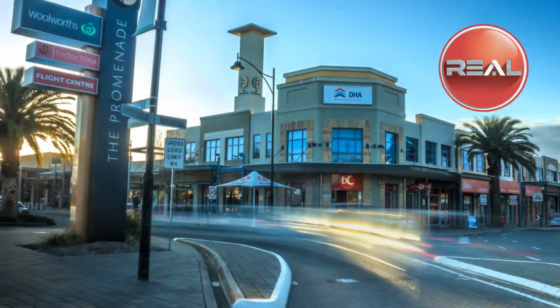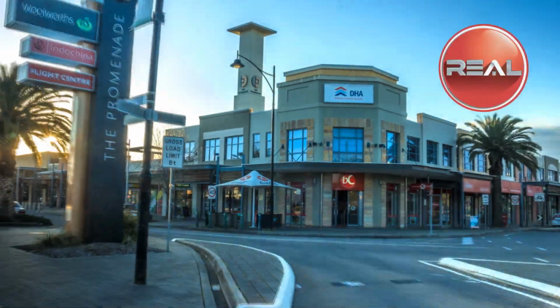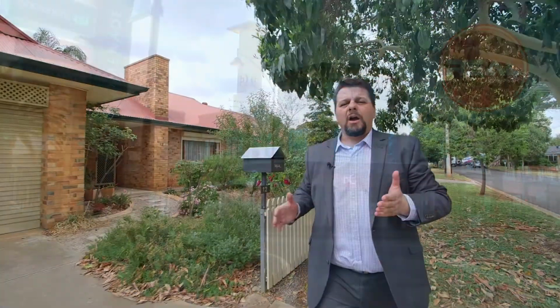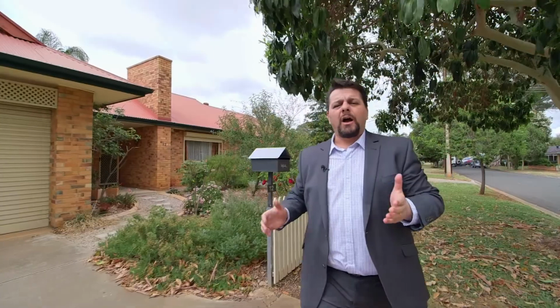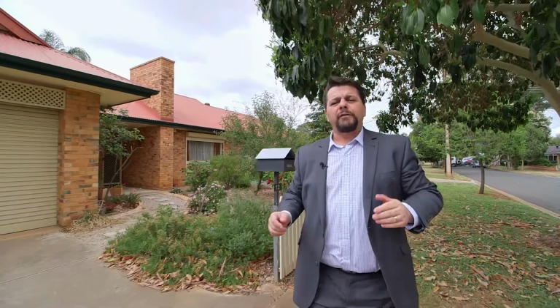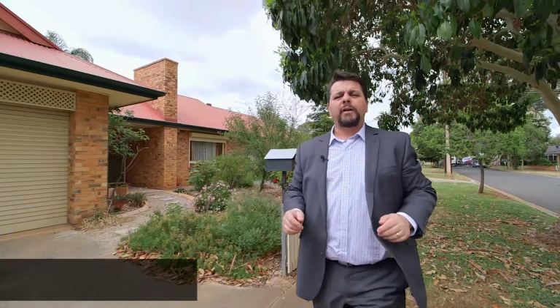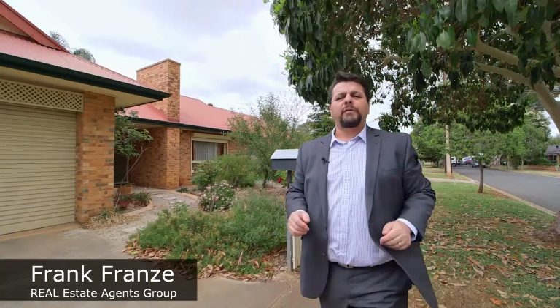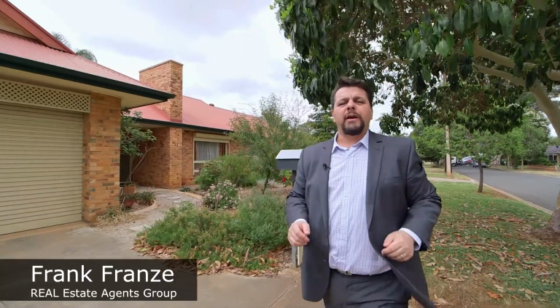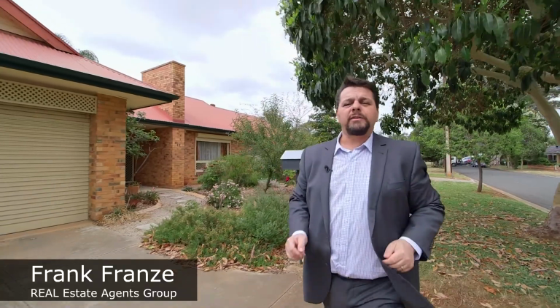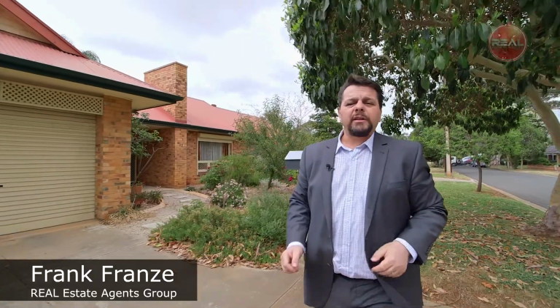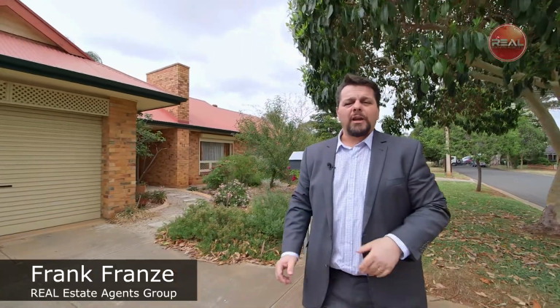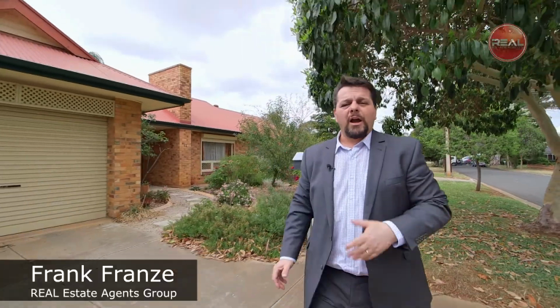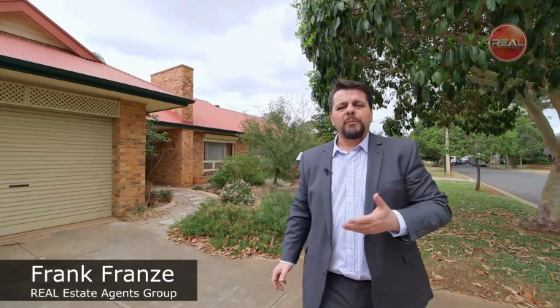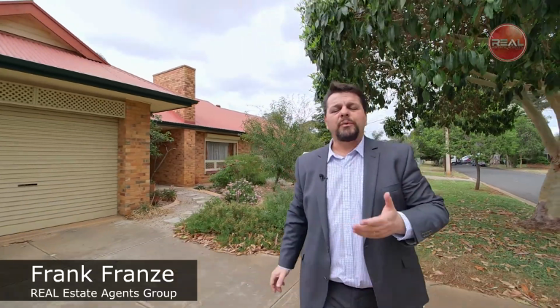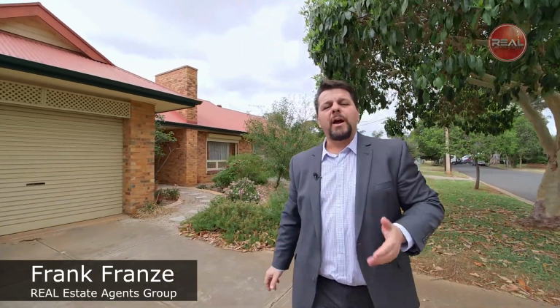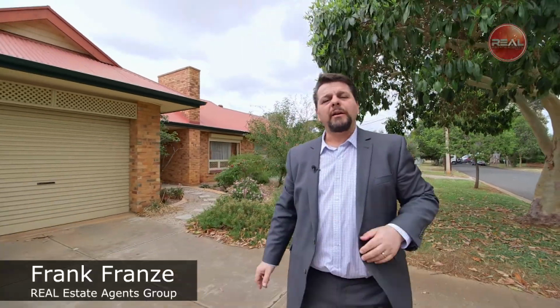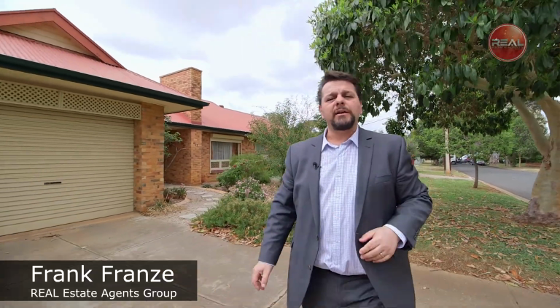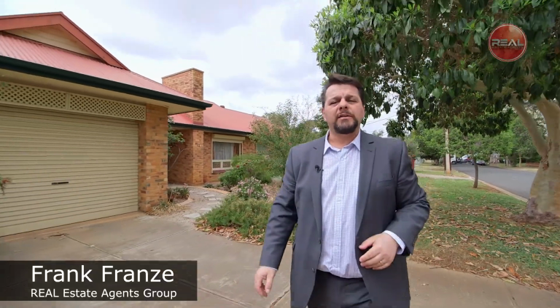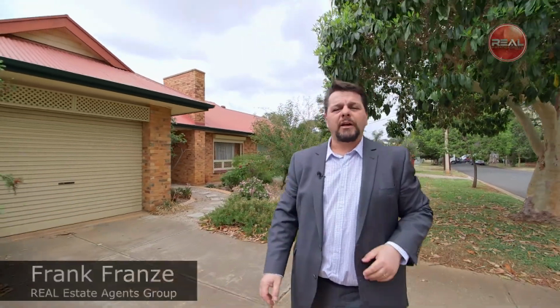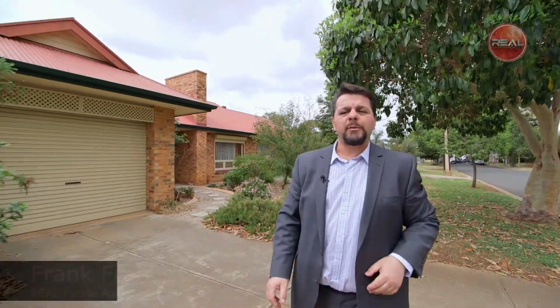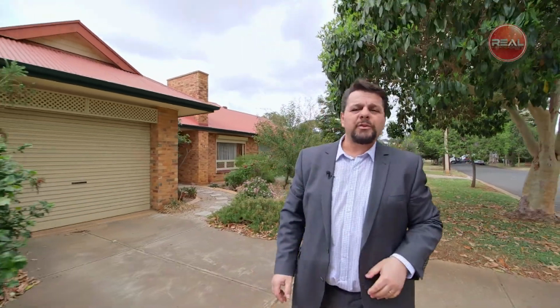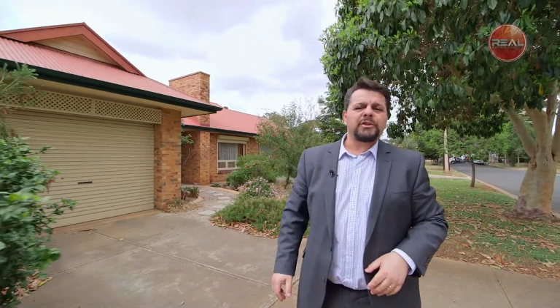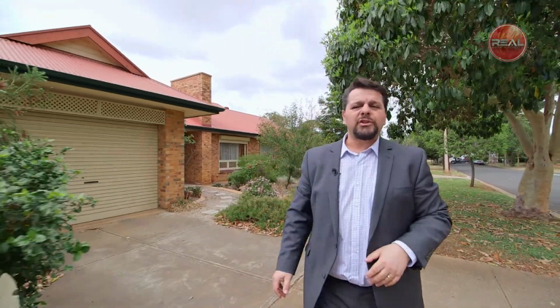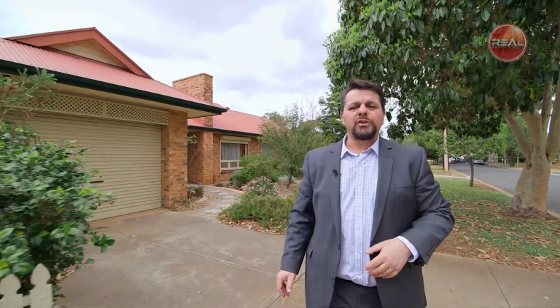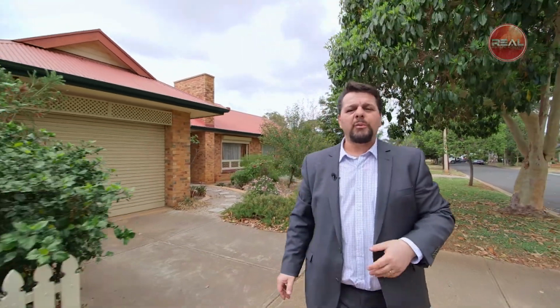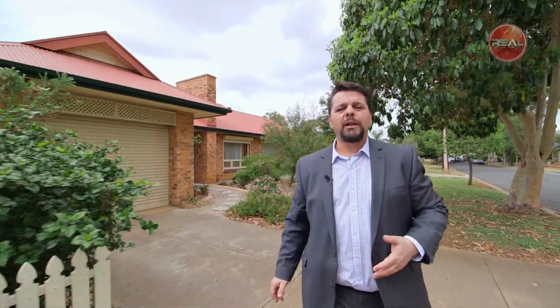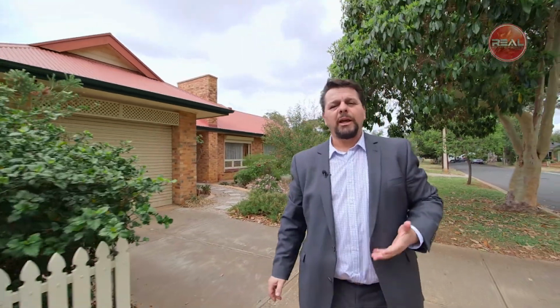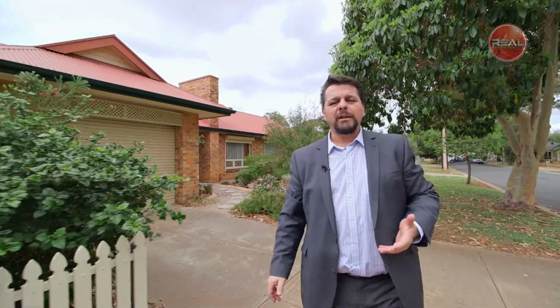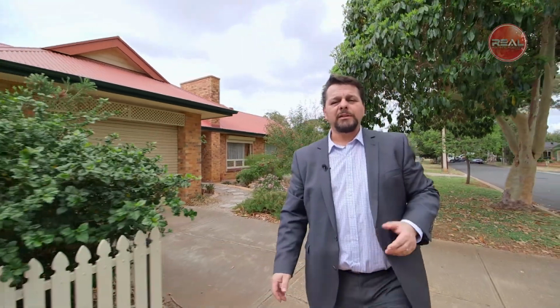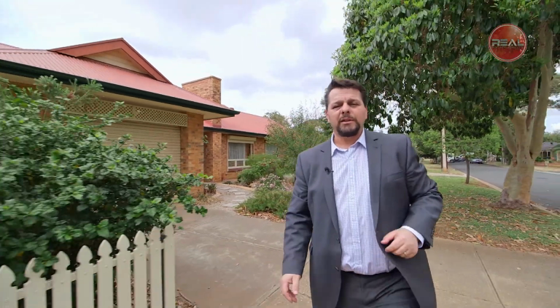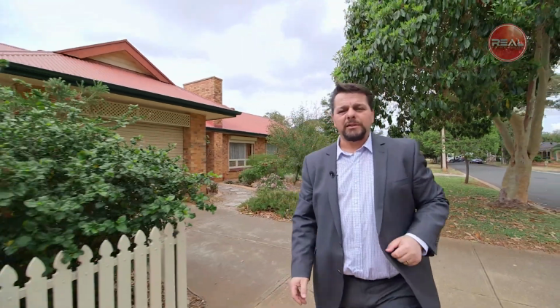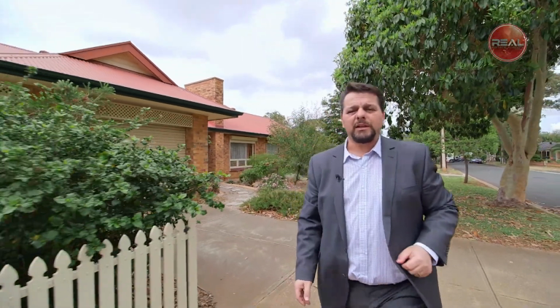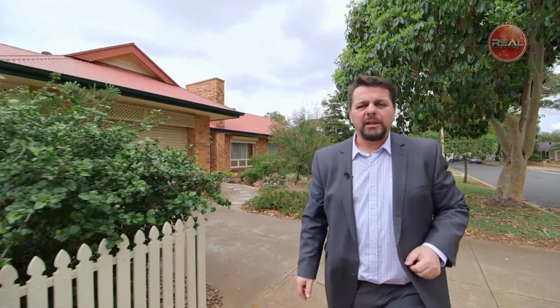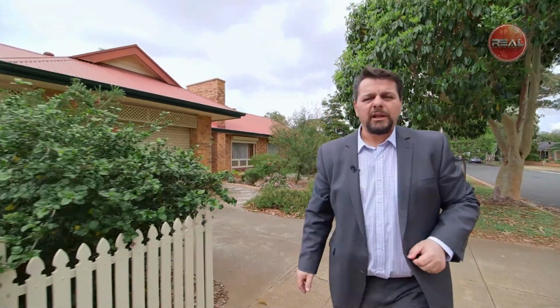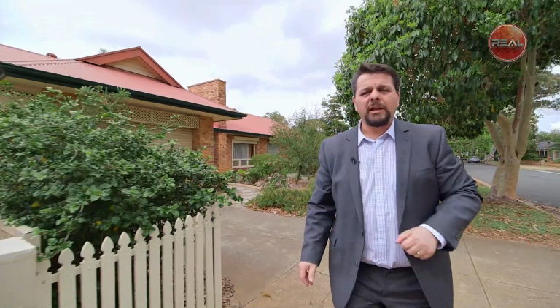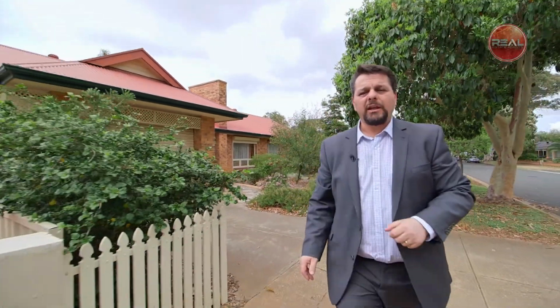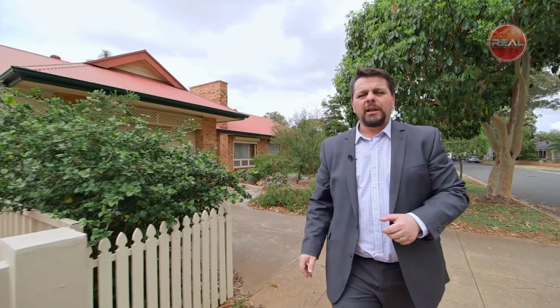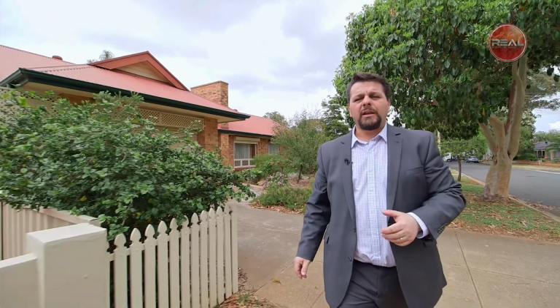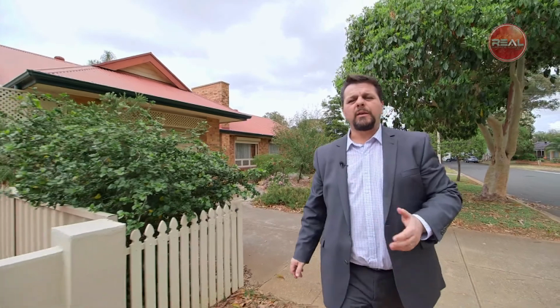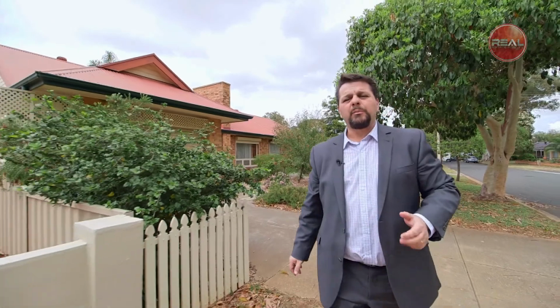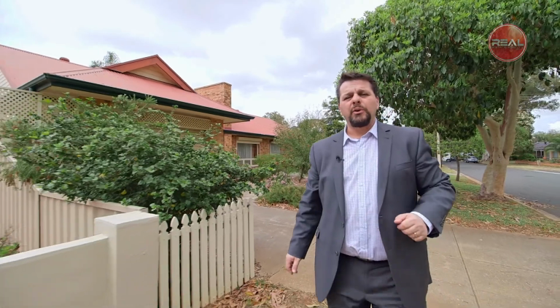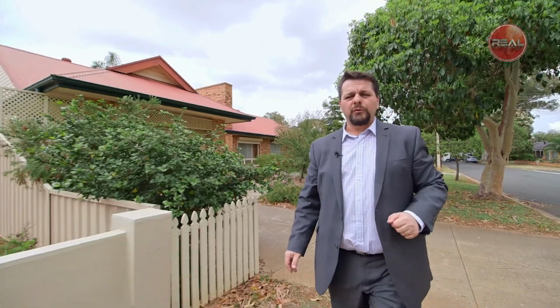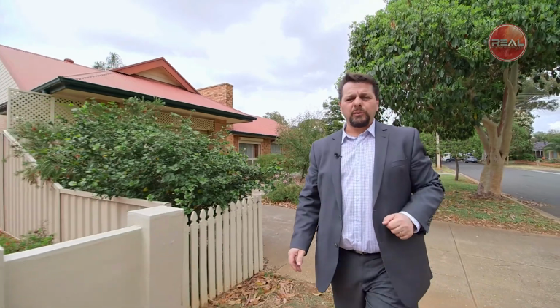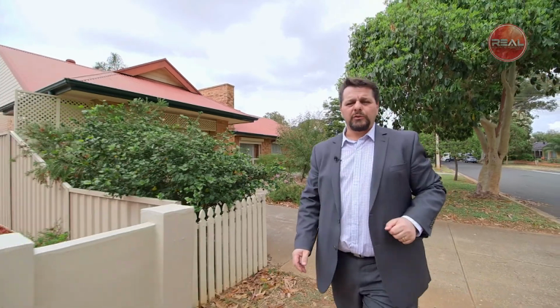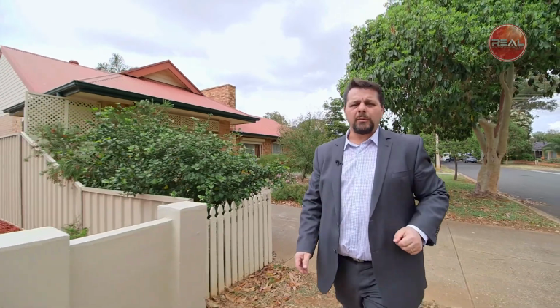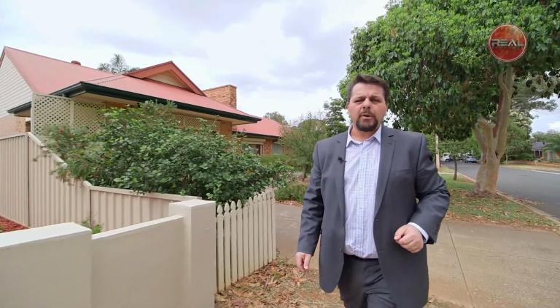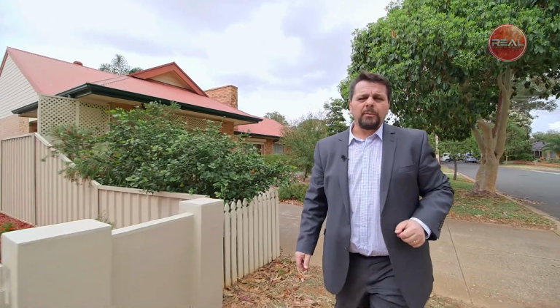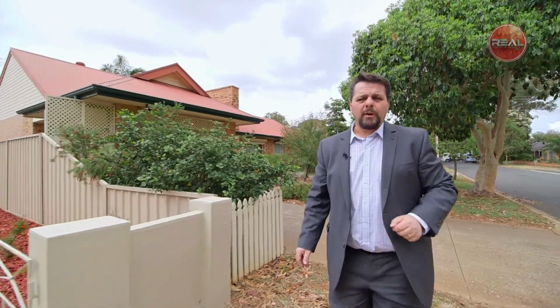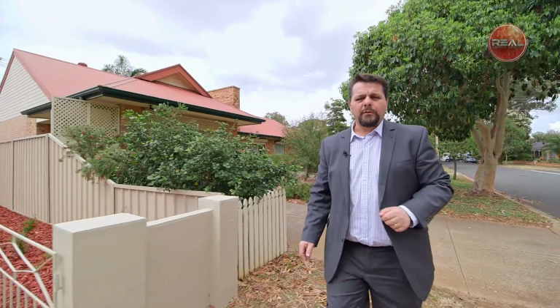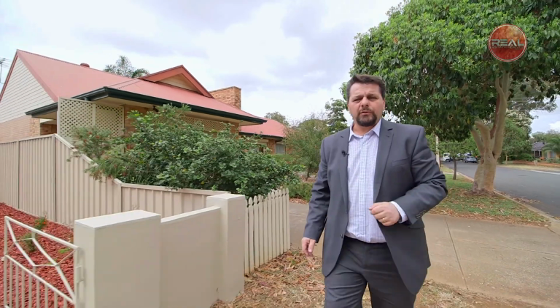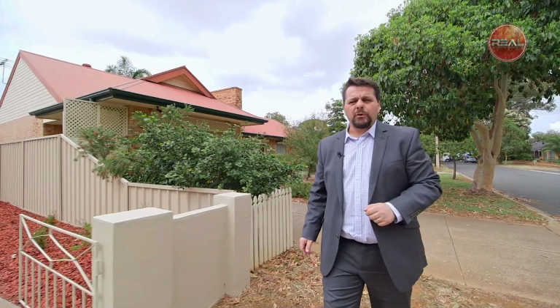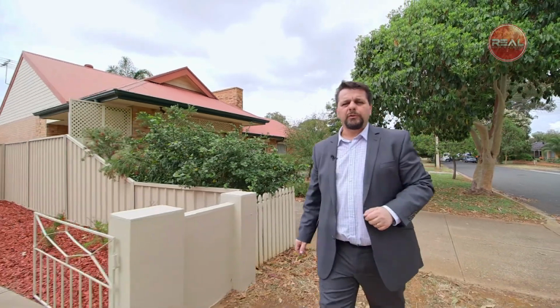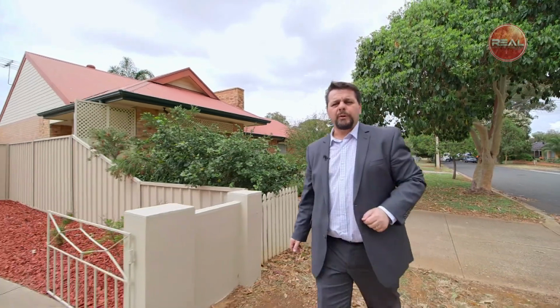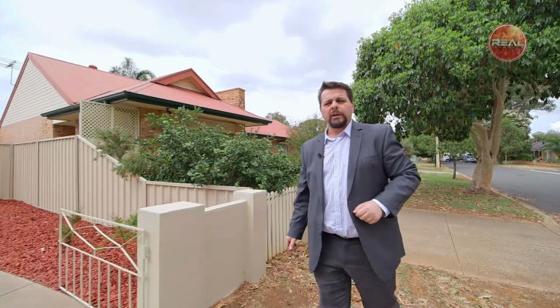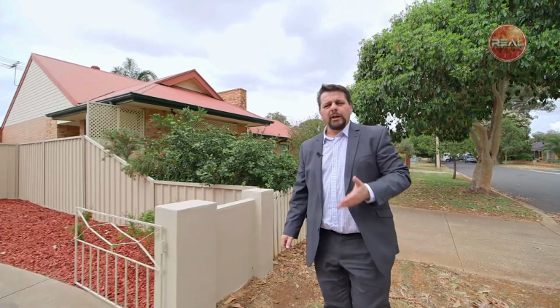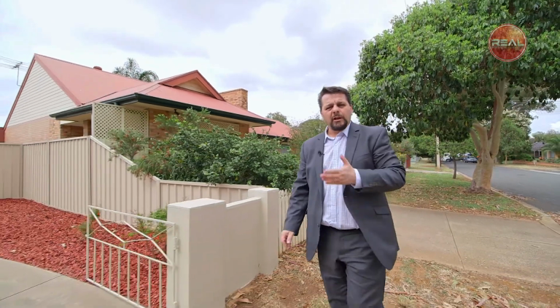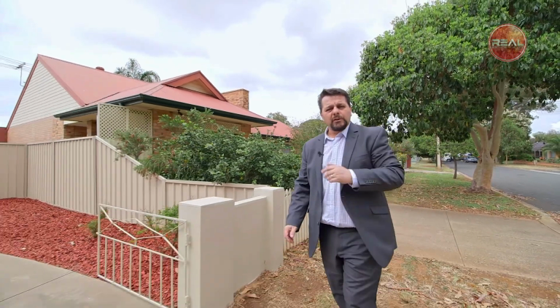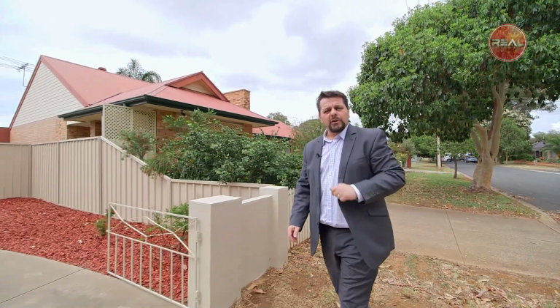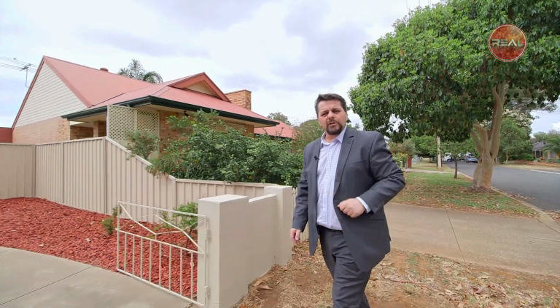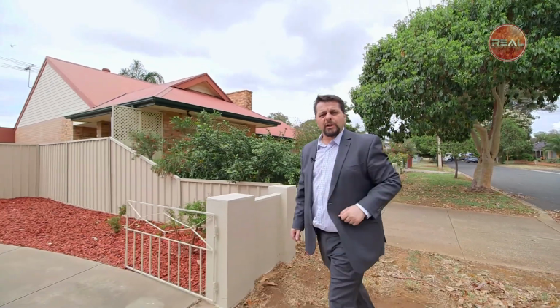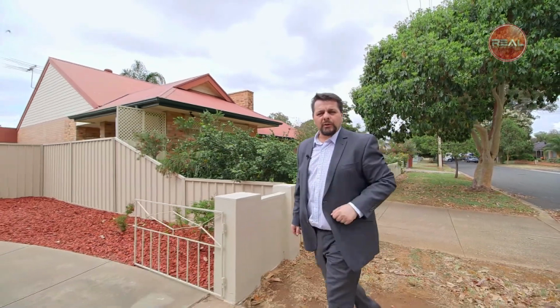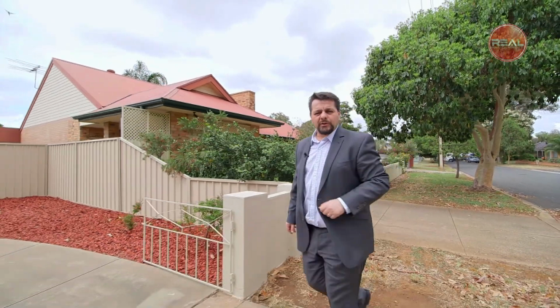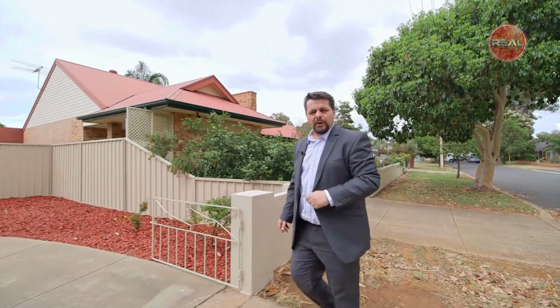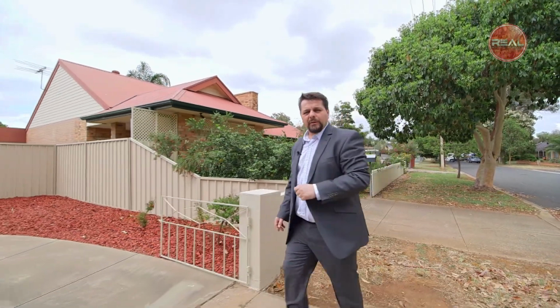Hi, Frank France here. I'm proud and excited to present you my latest listing here in the beautiful suburb of Salisbury. Let's go take a look, shall we?